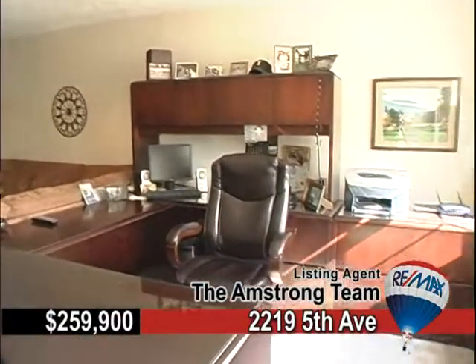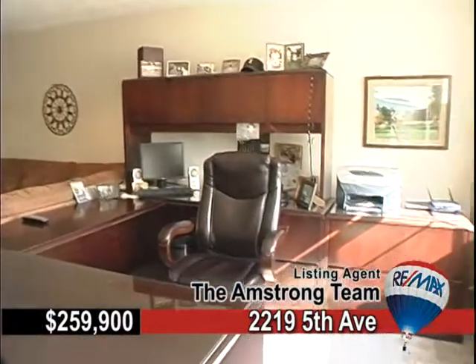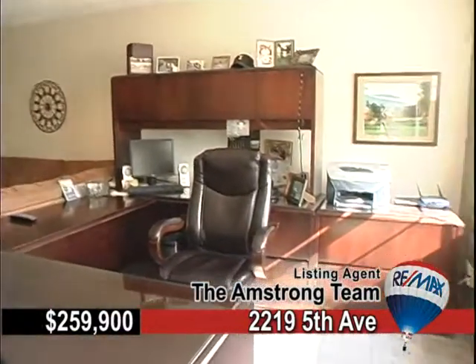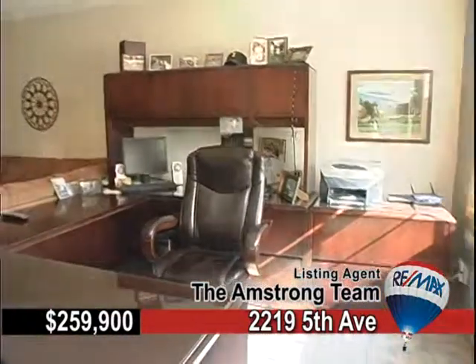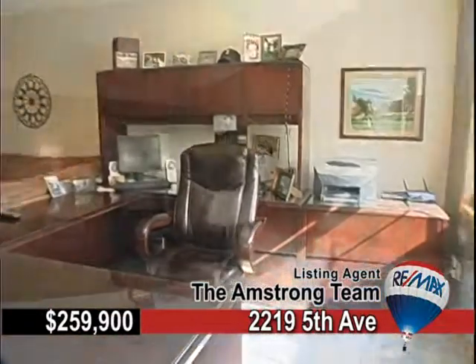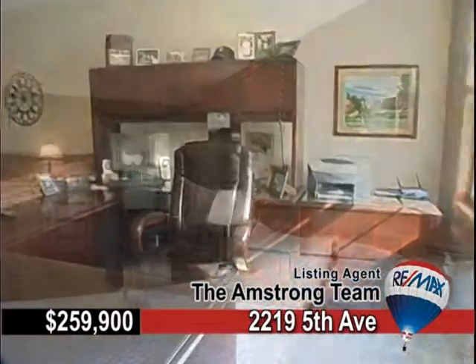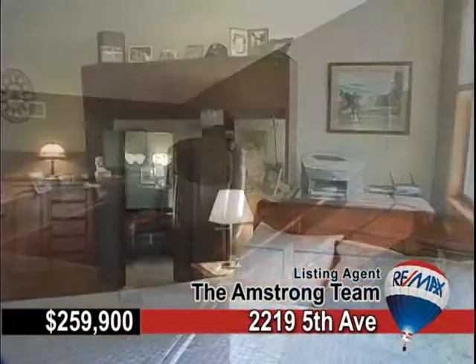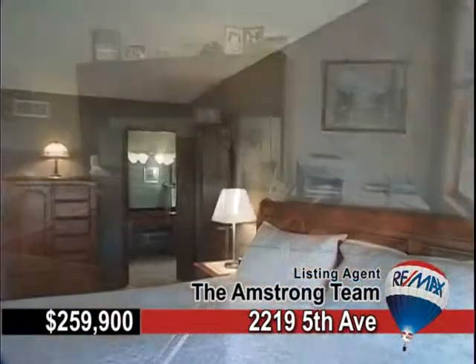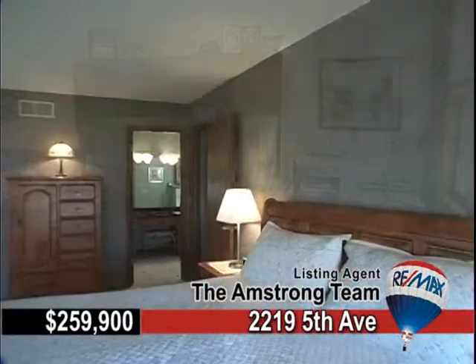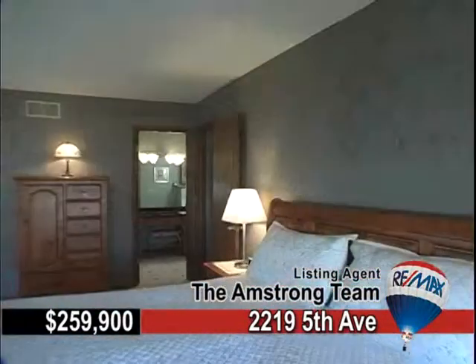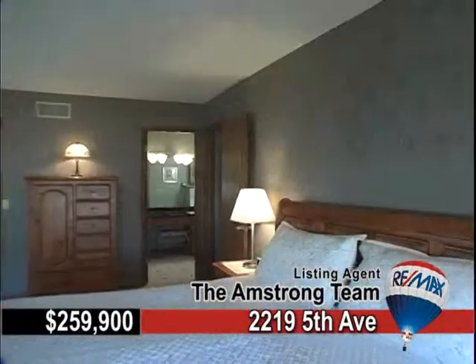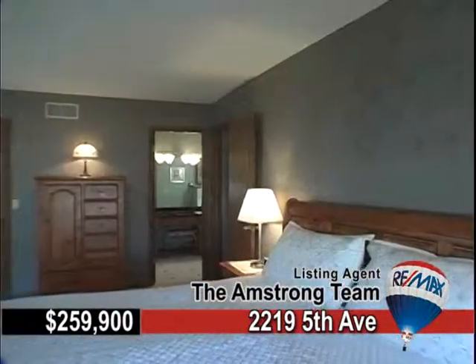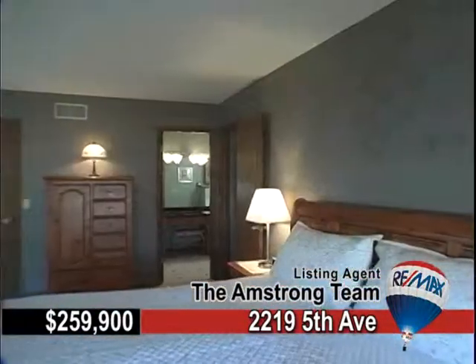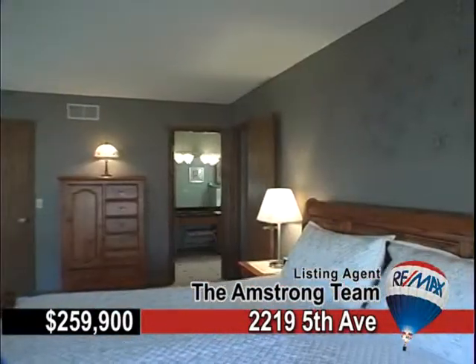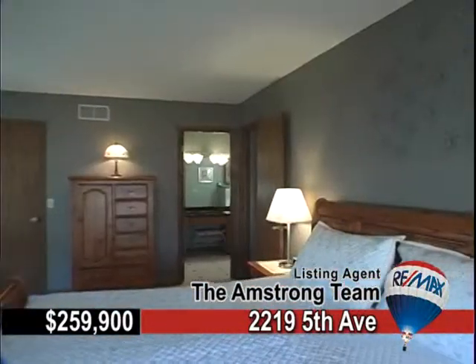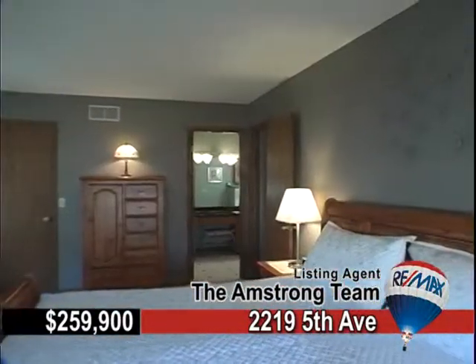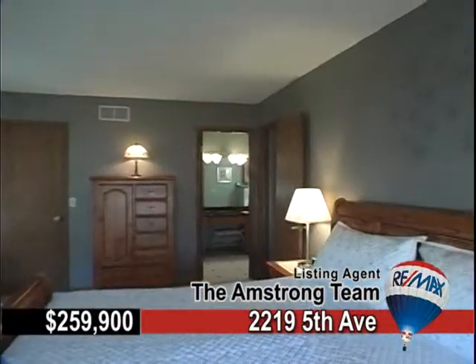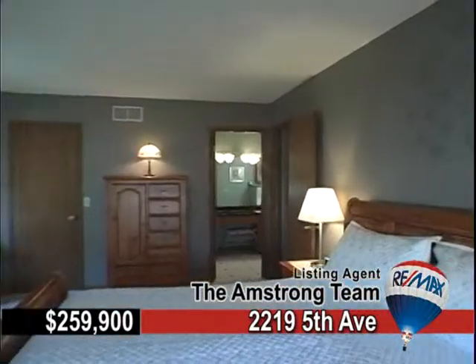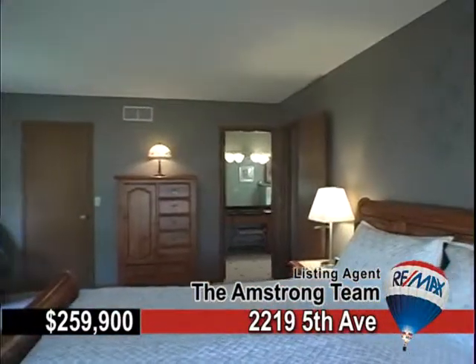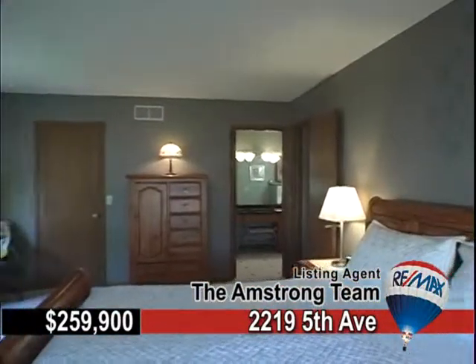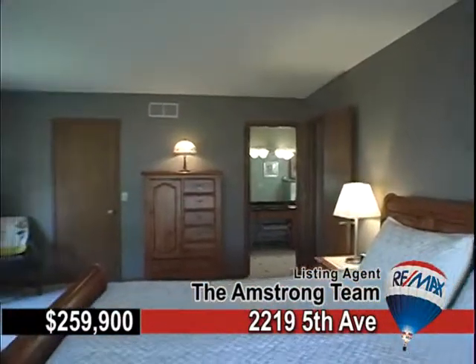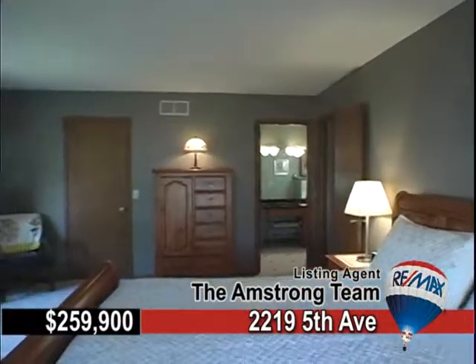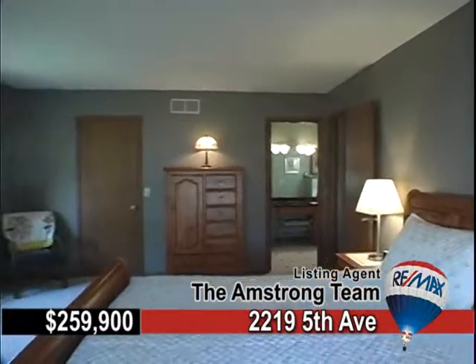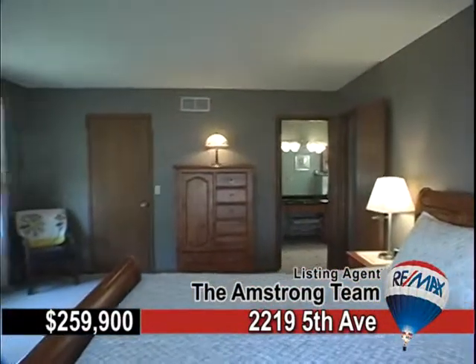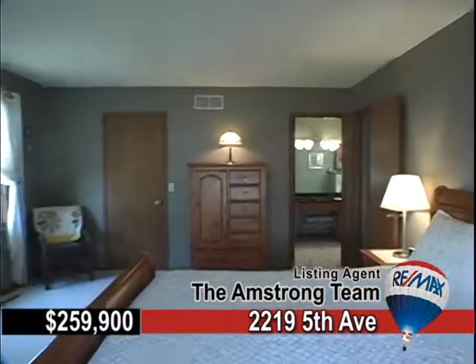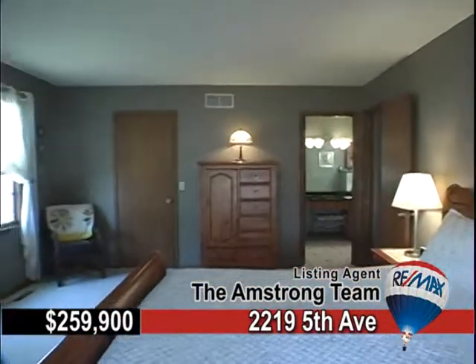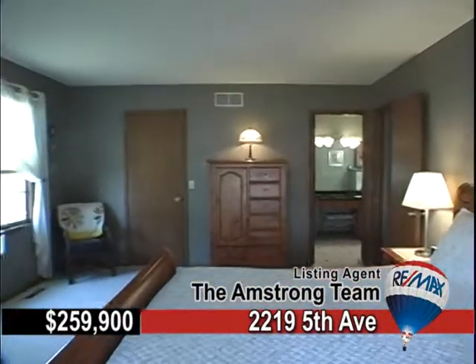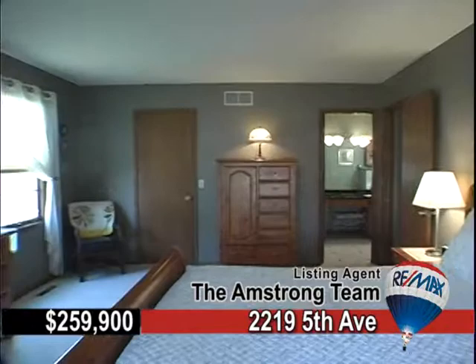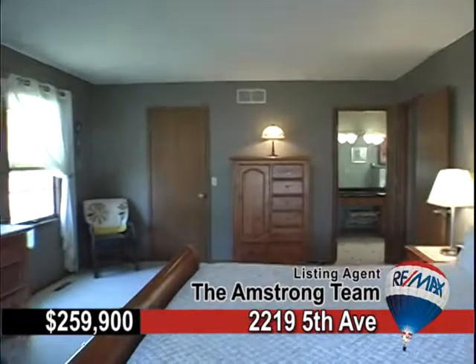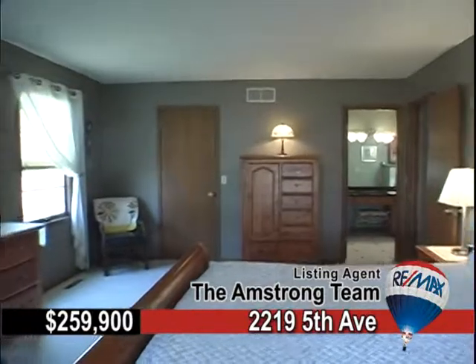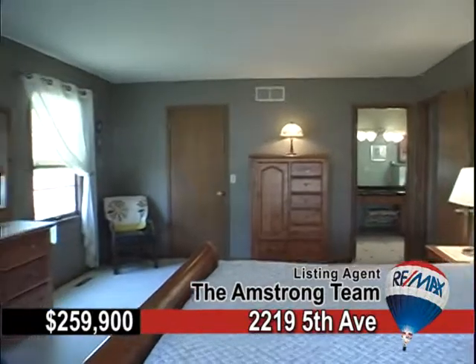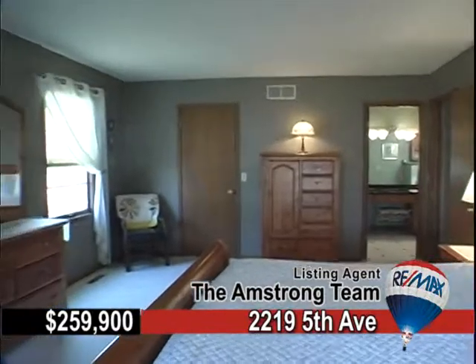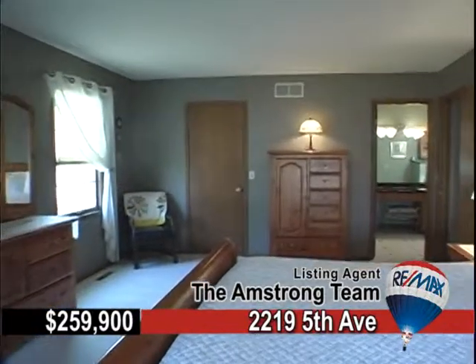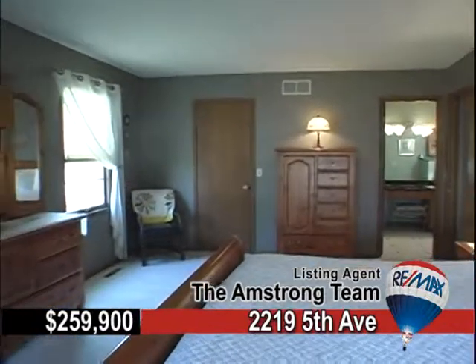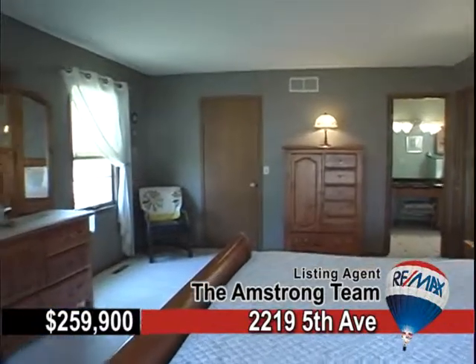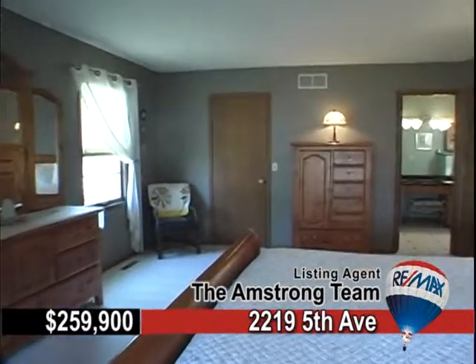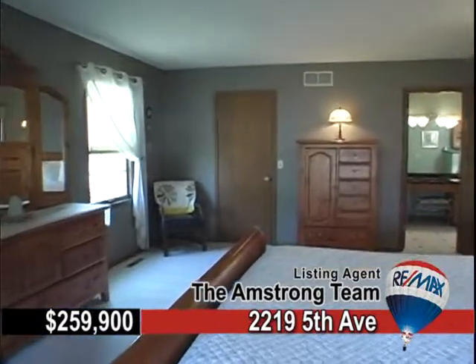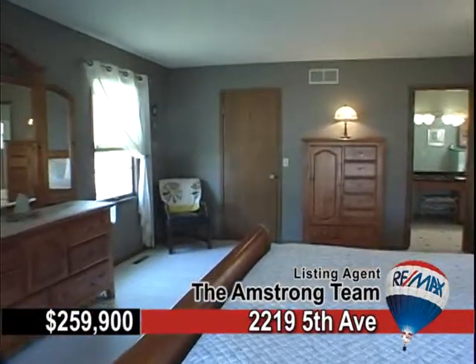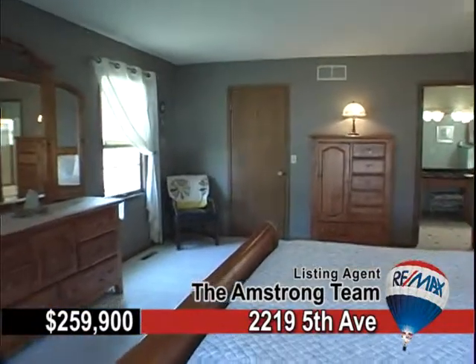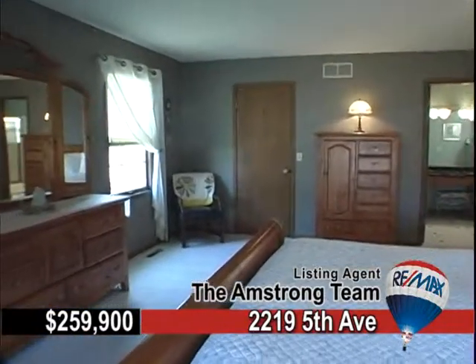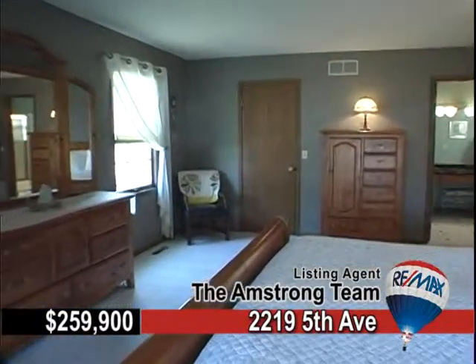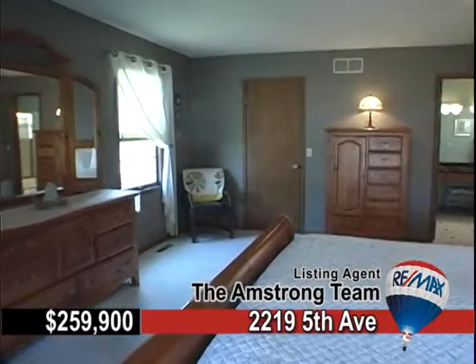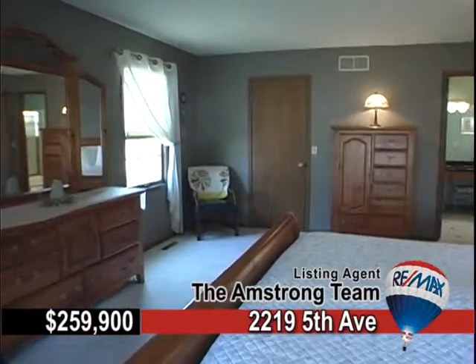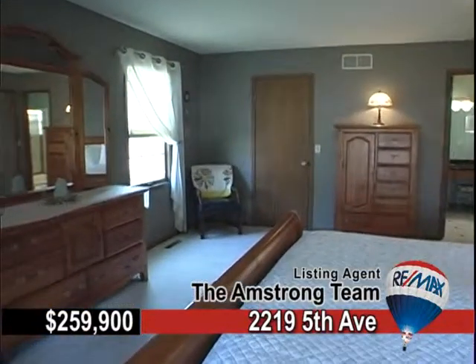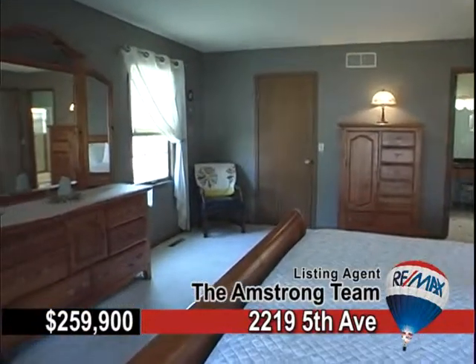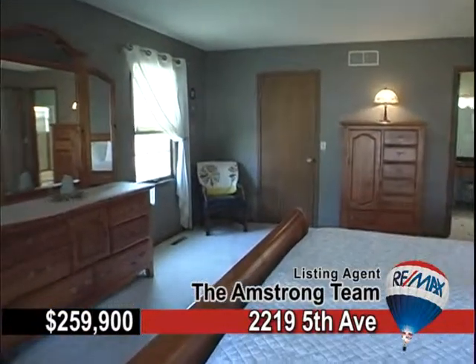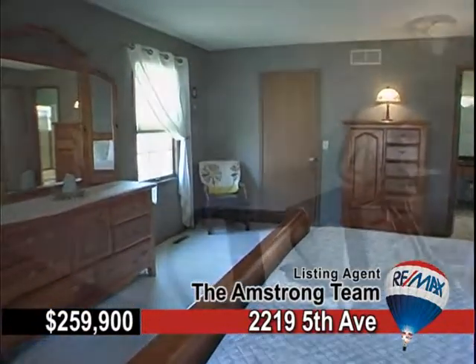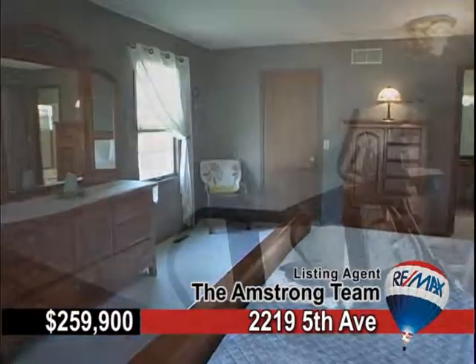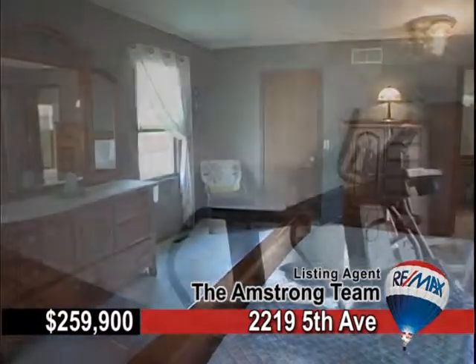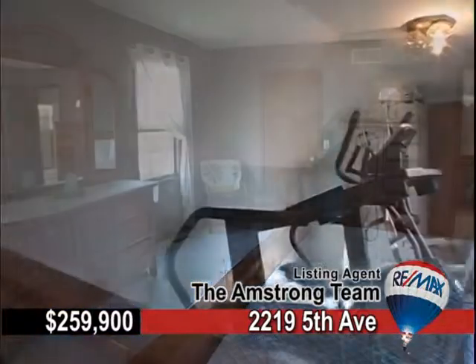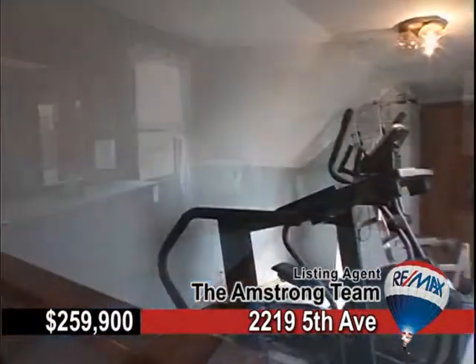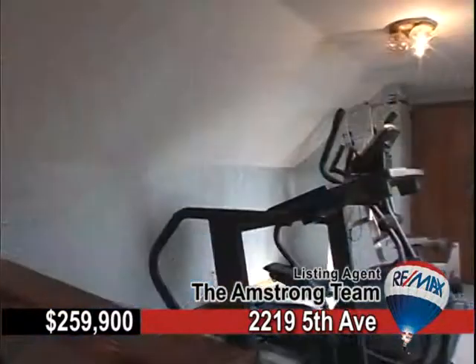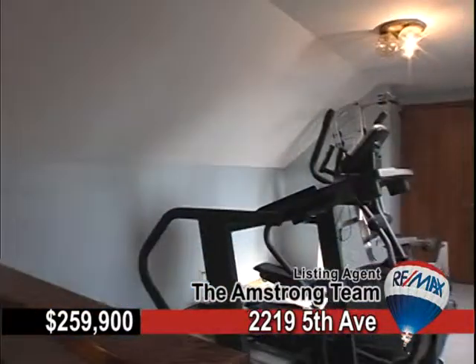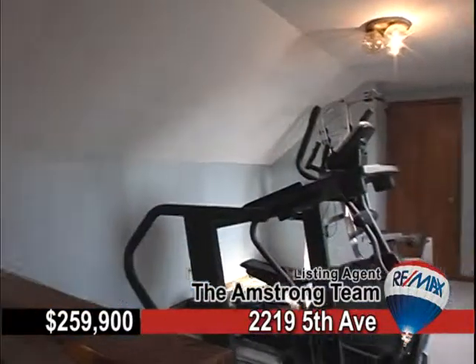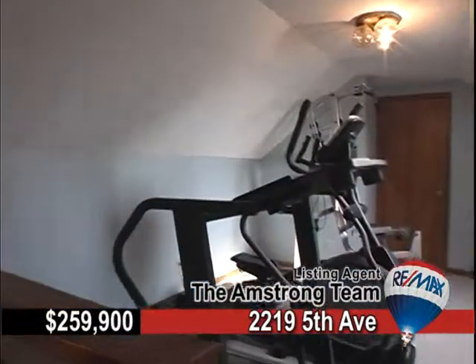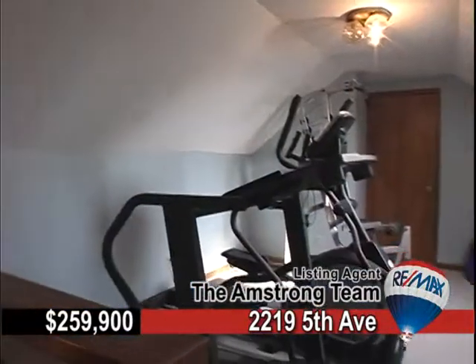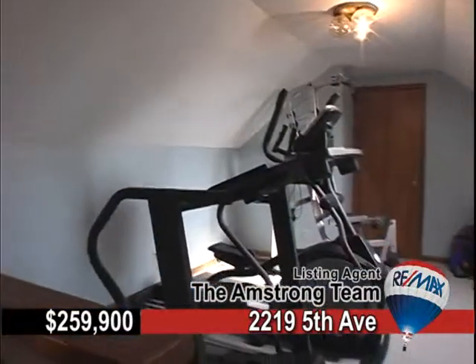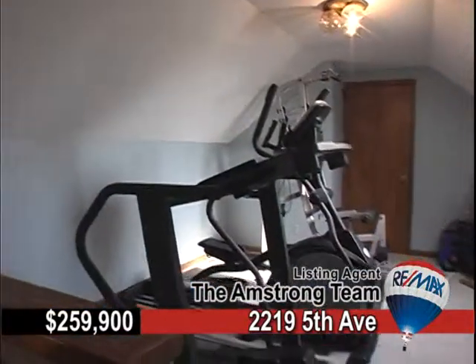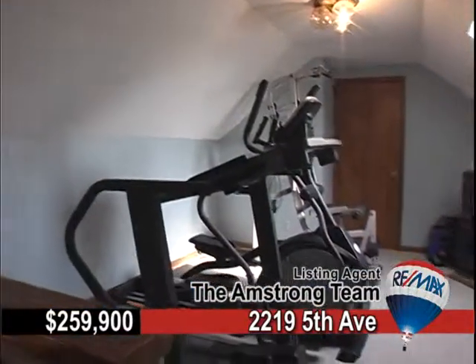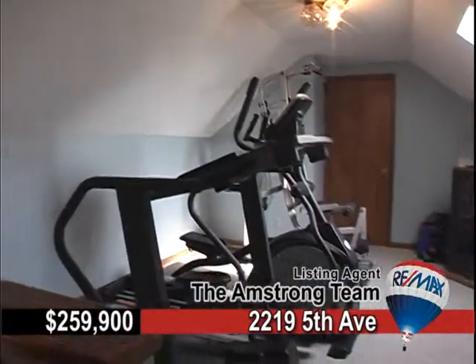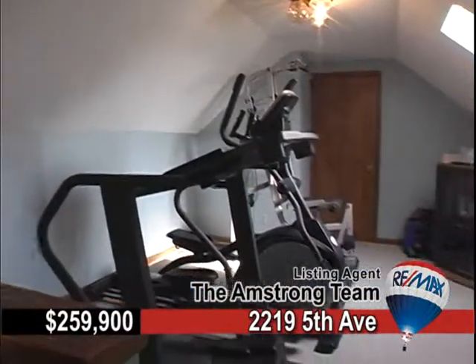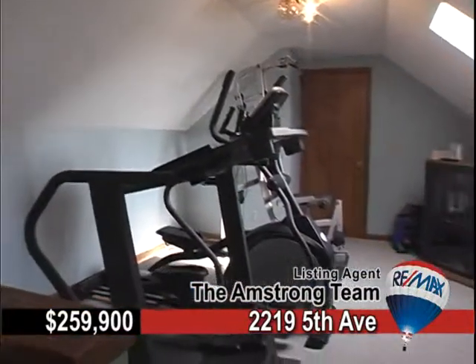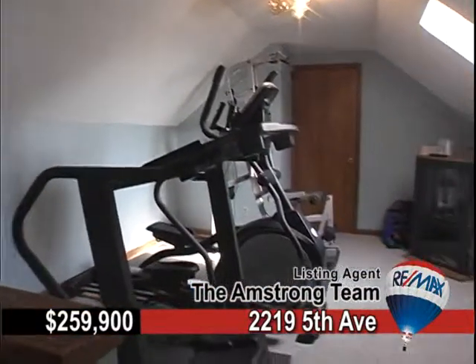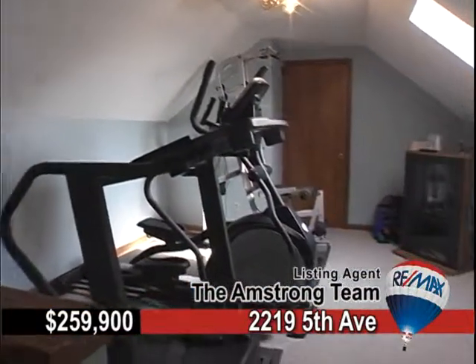Upstairs, find three large bedrooms, and extra space for storage in the attic above the three-car garage.